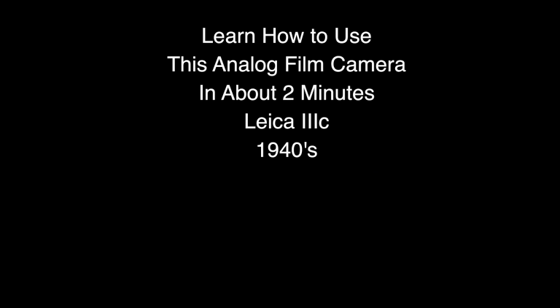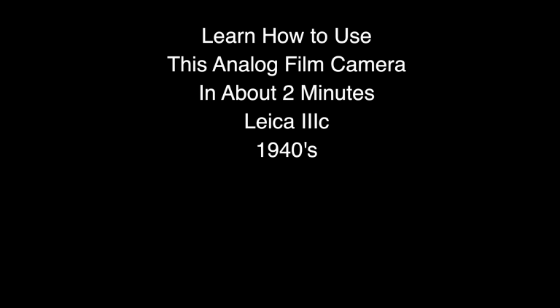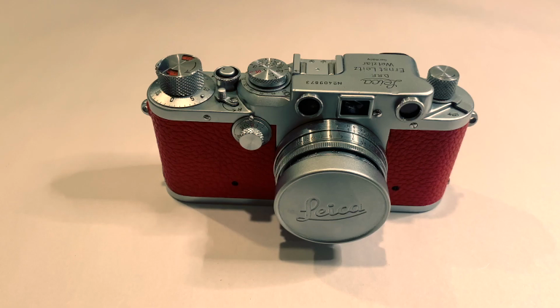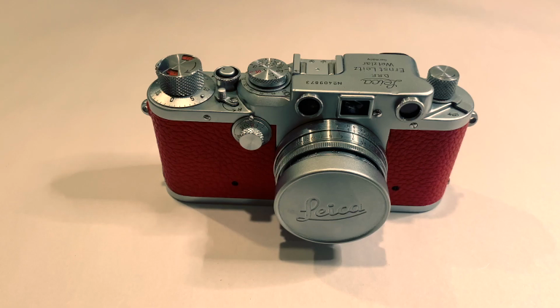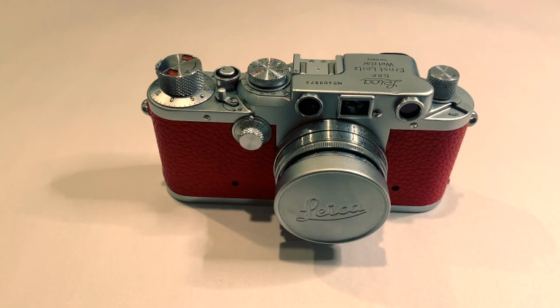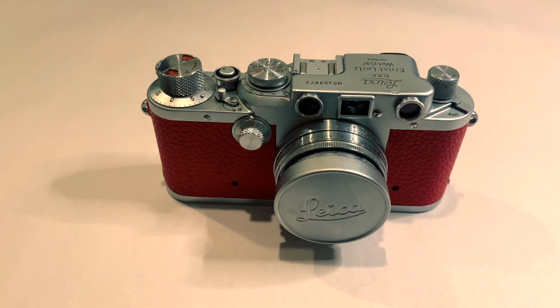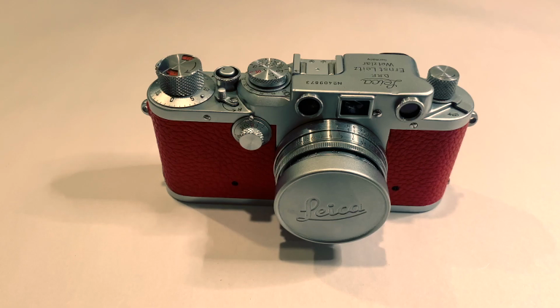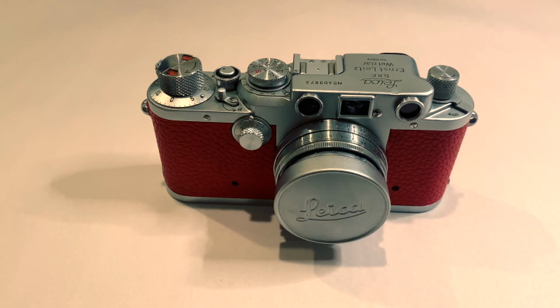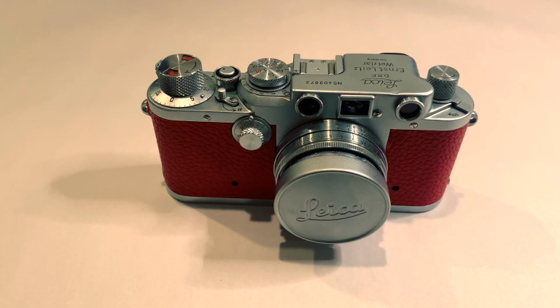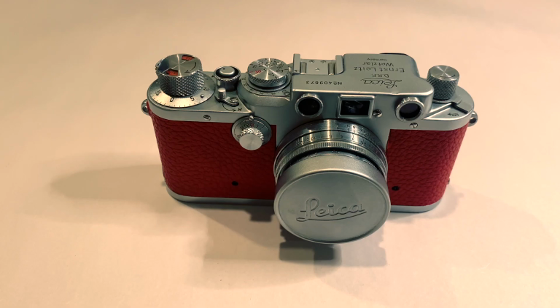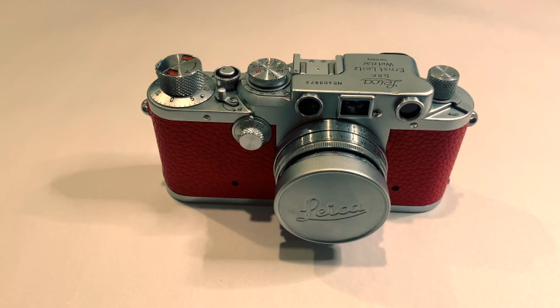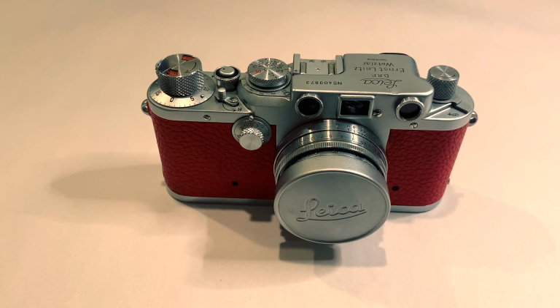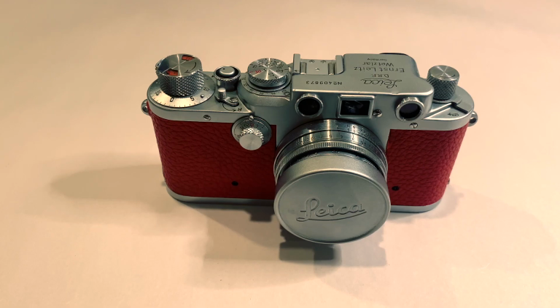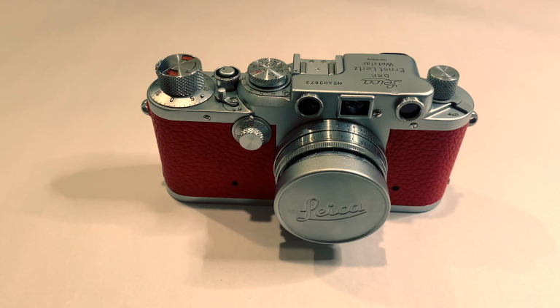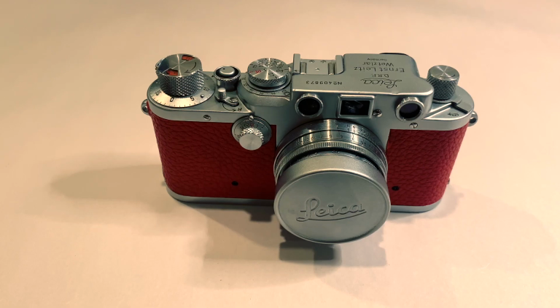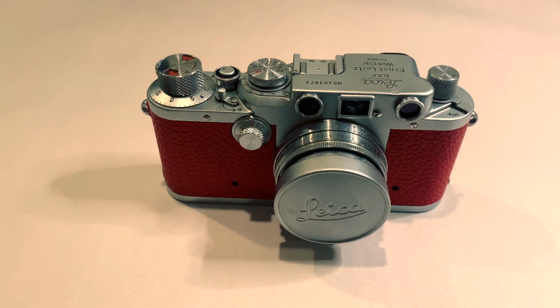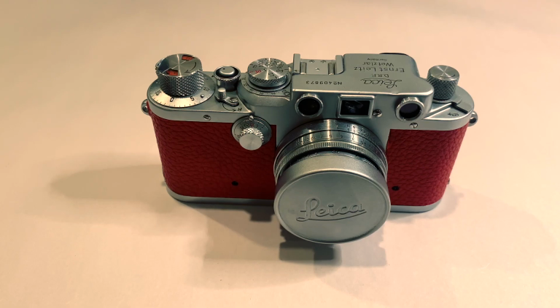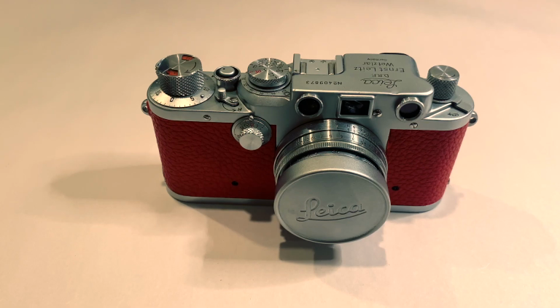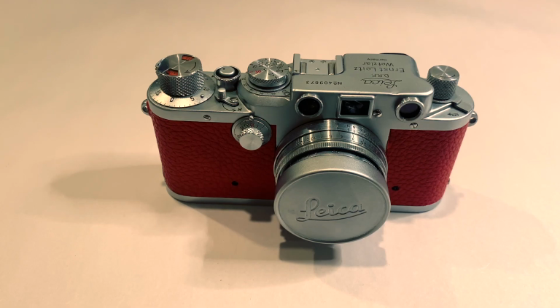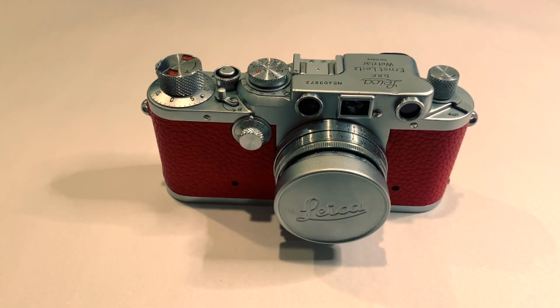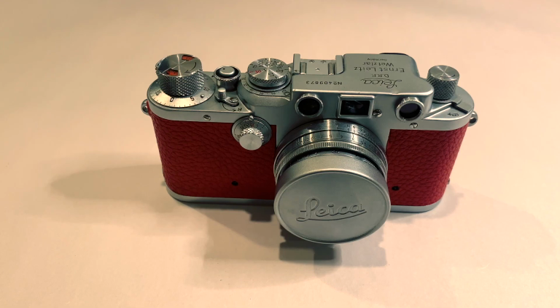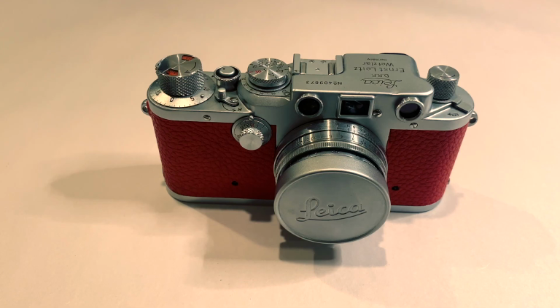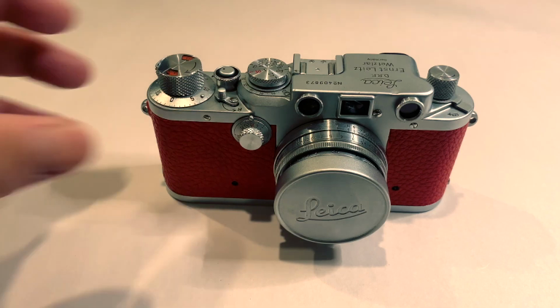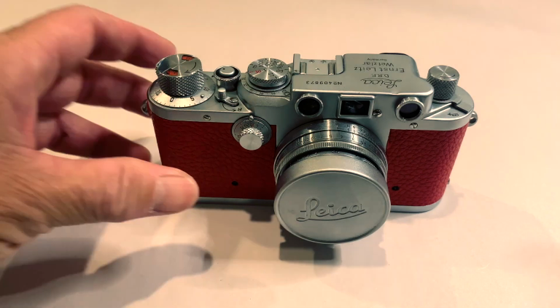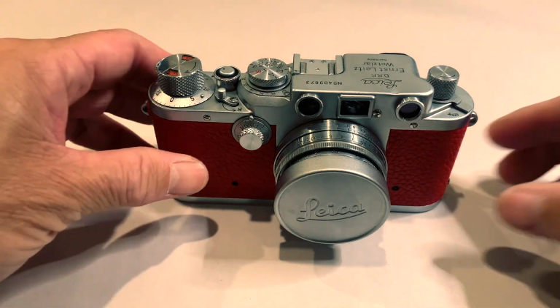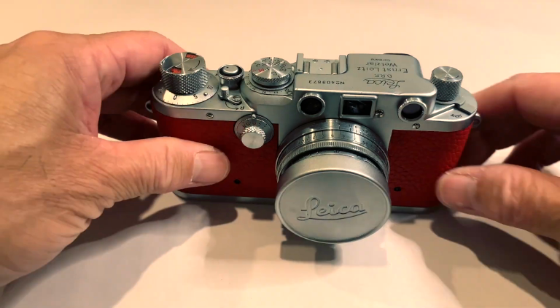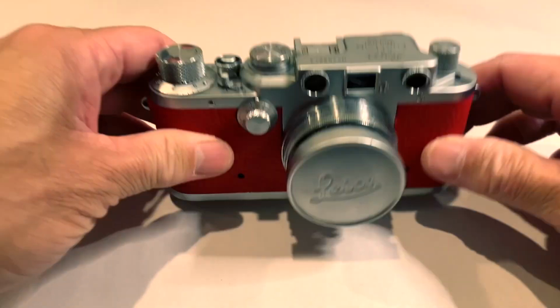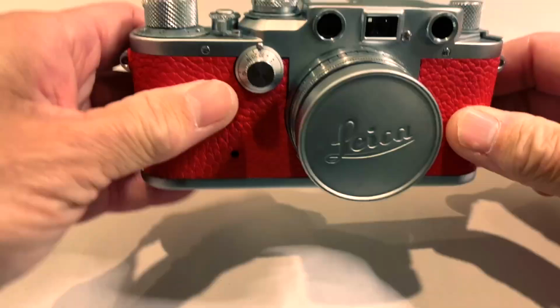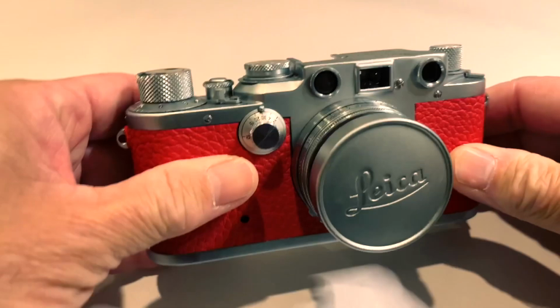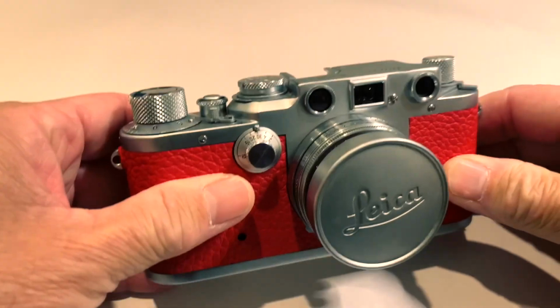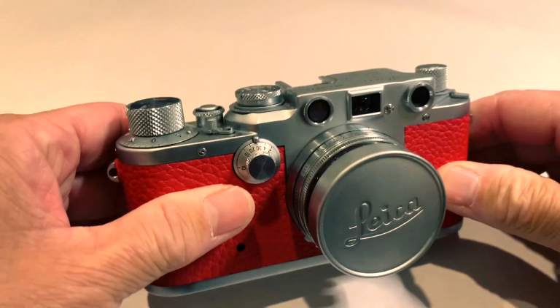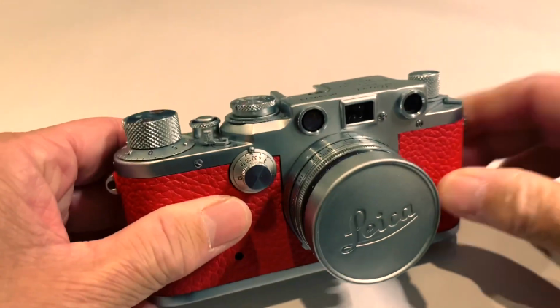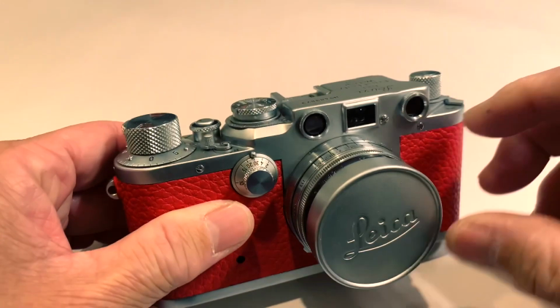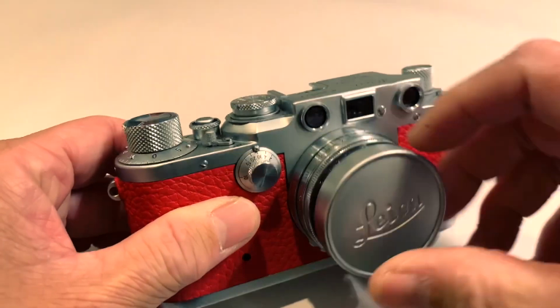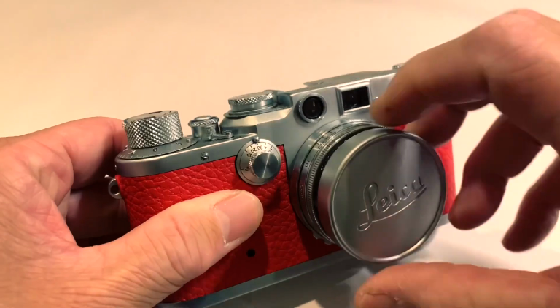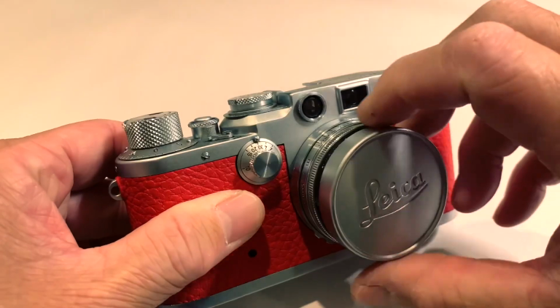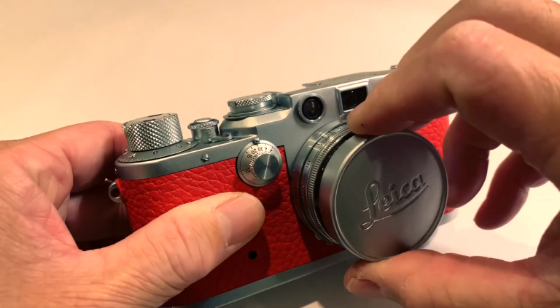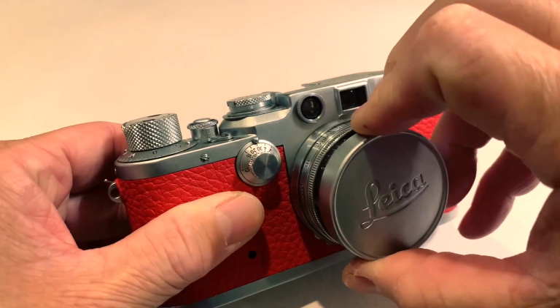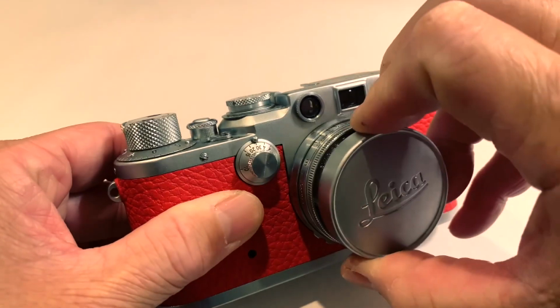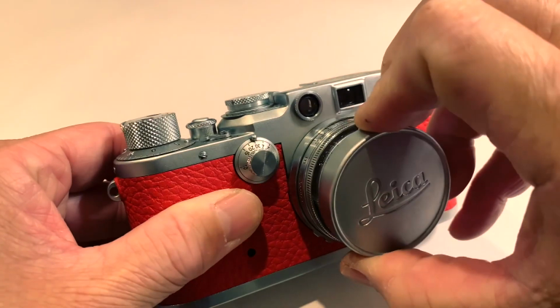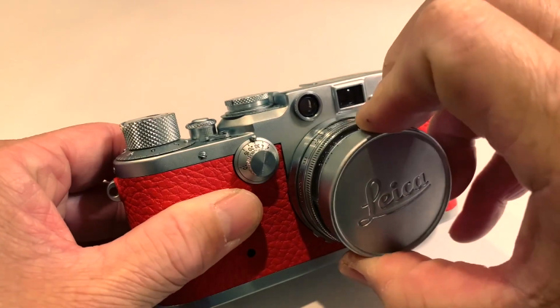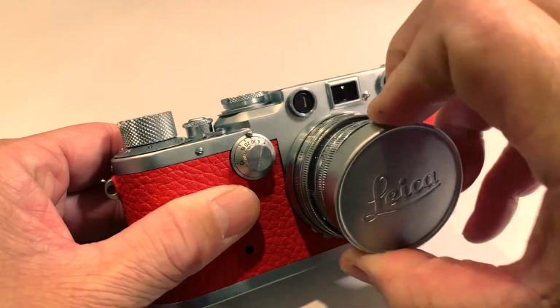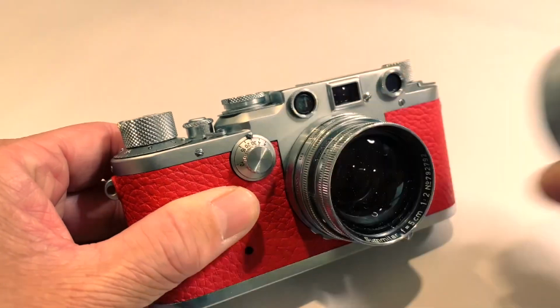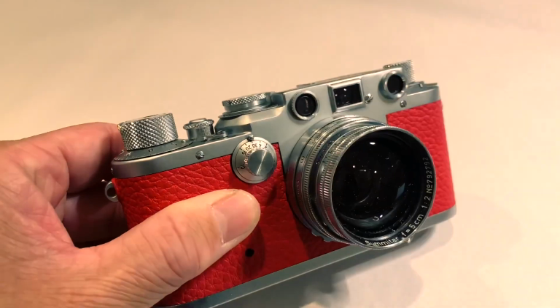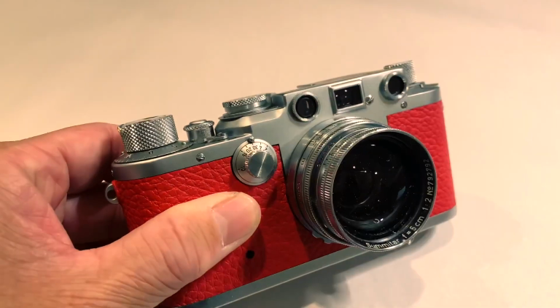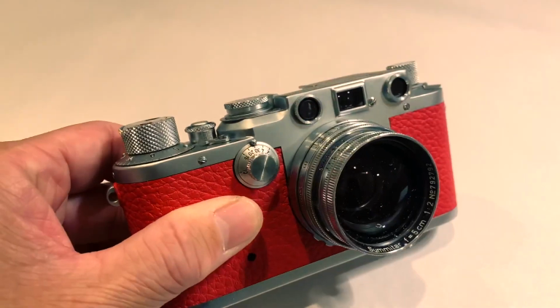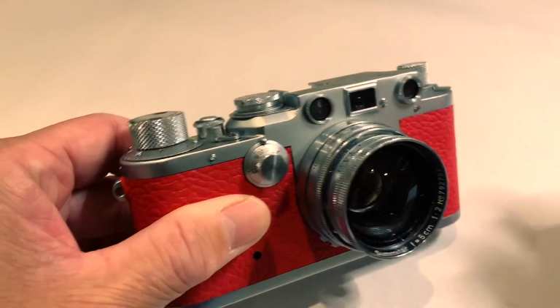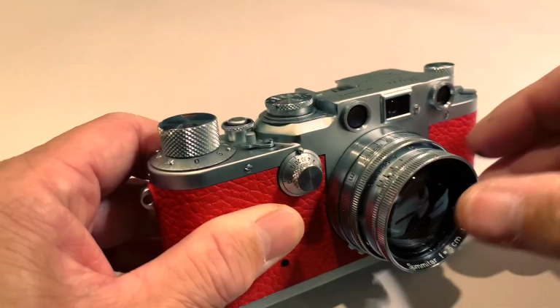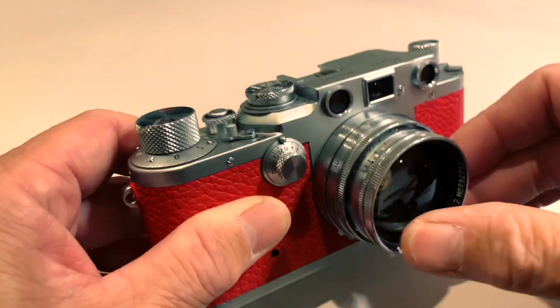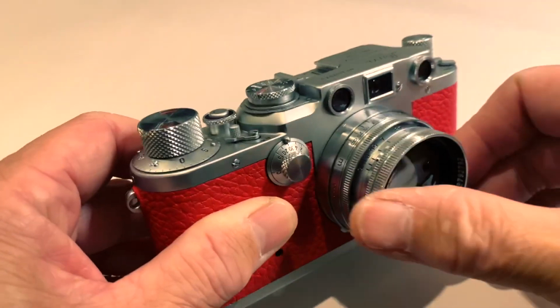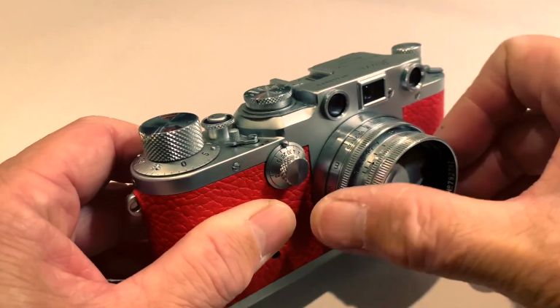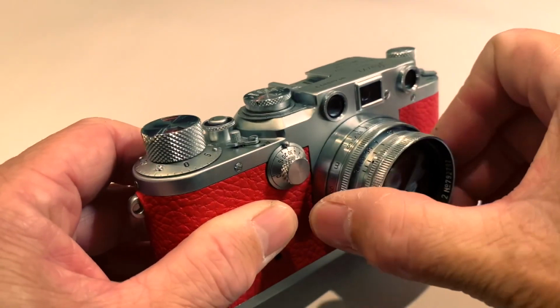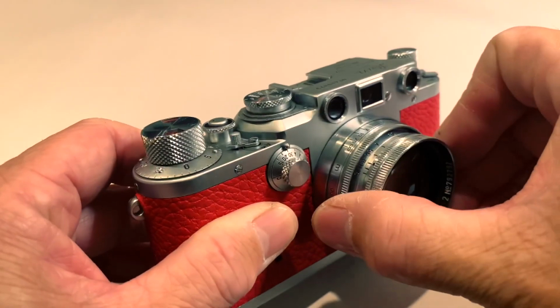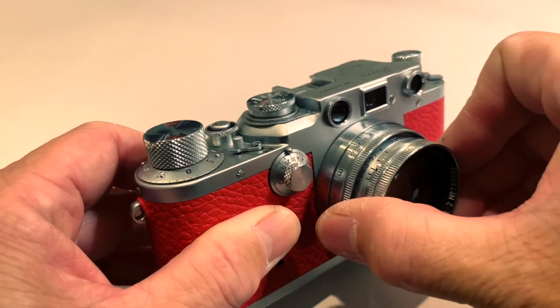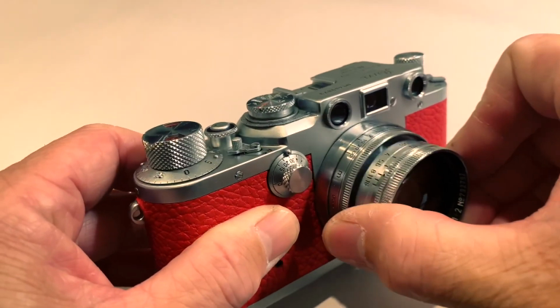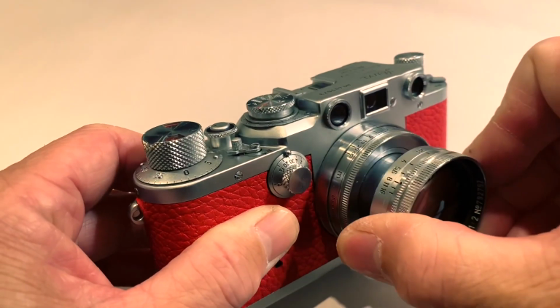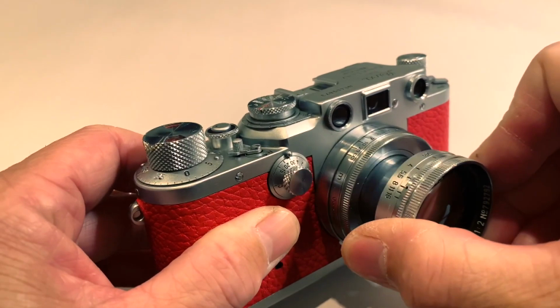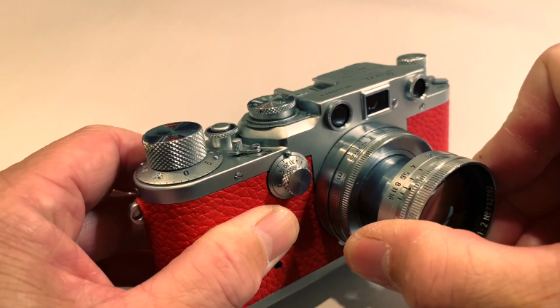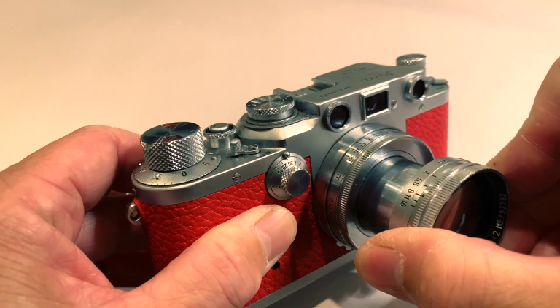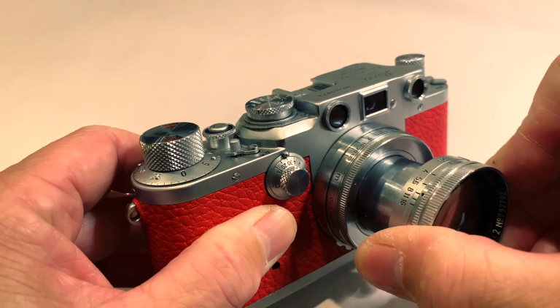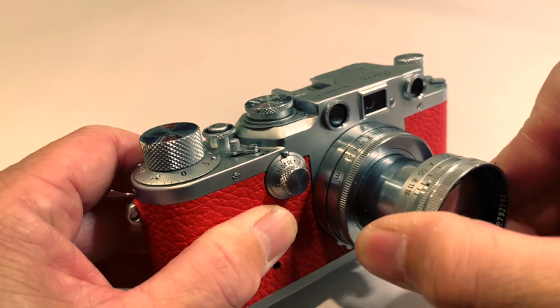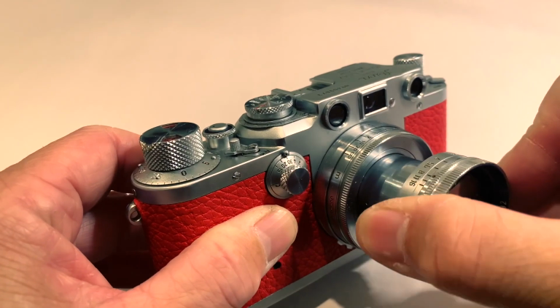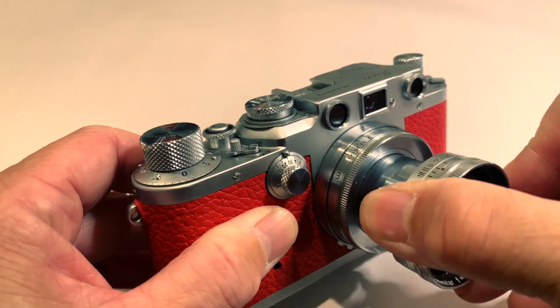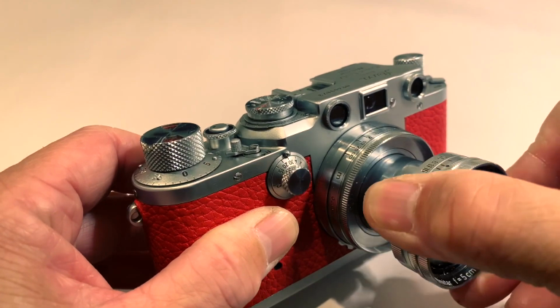Today I will show you how to use a Leica 3C. You can remove the lens cap, extend the lens, and twist.